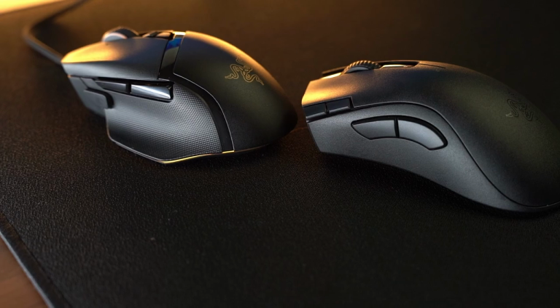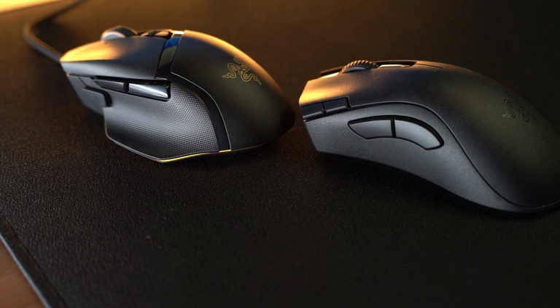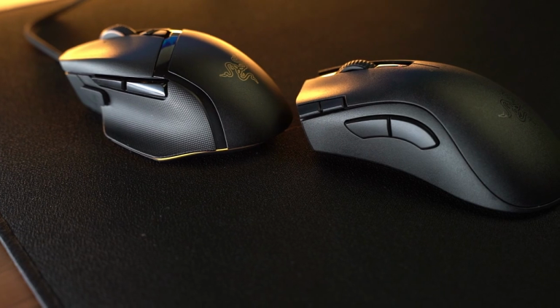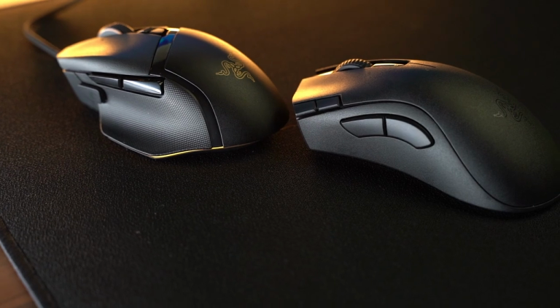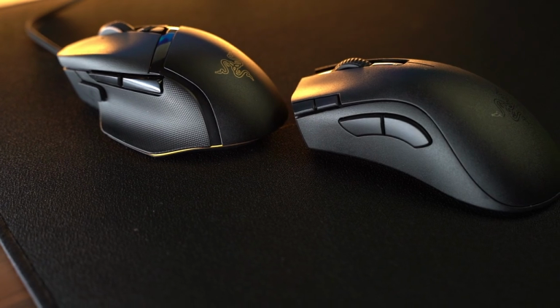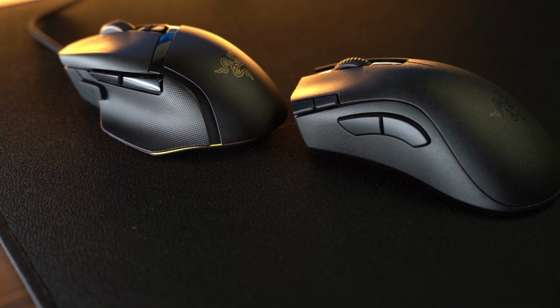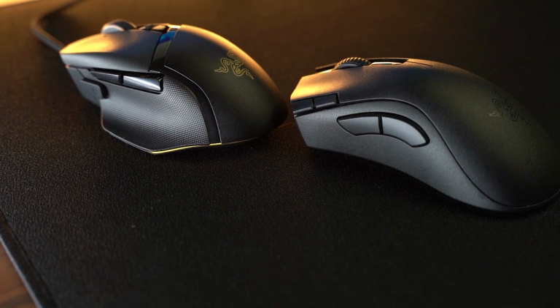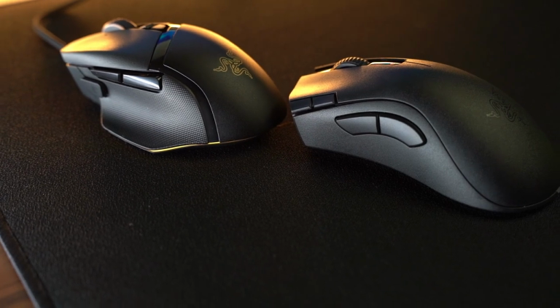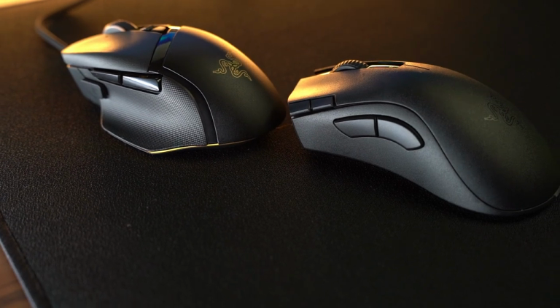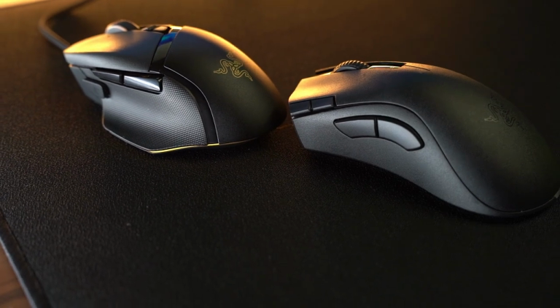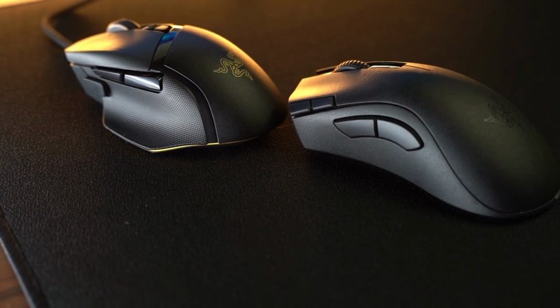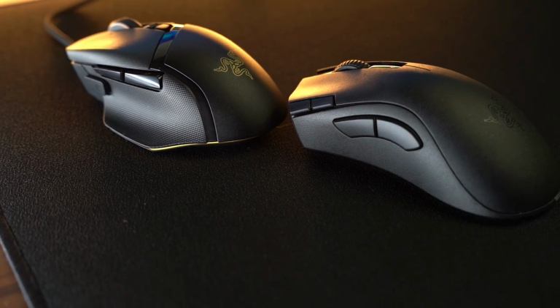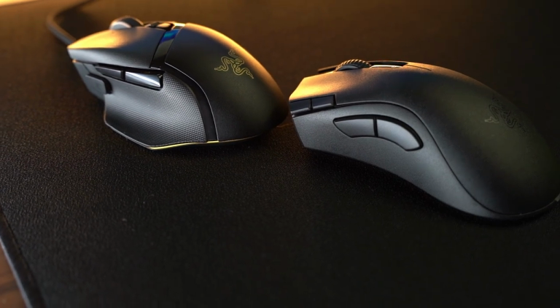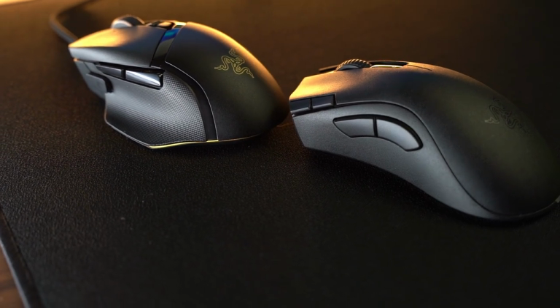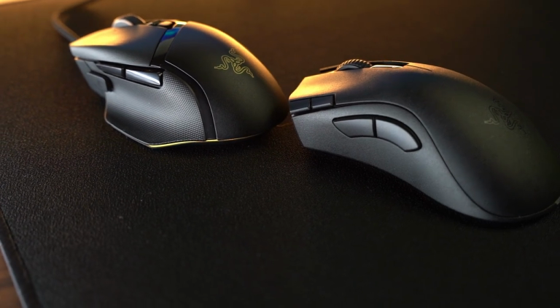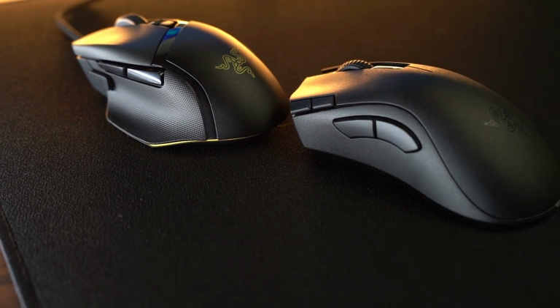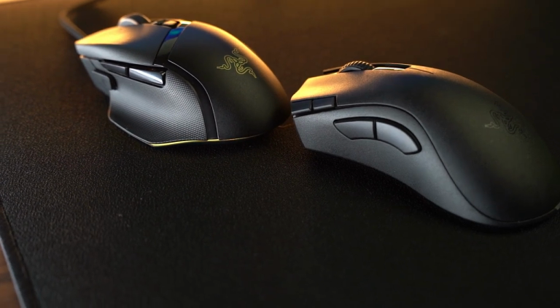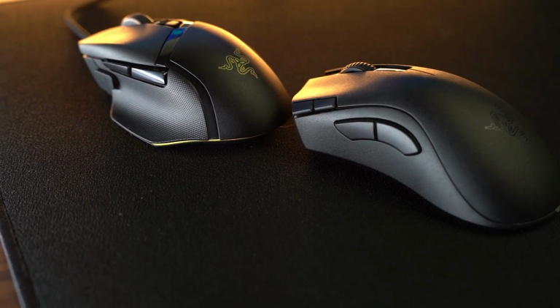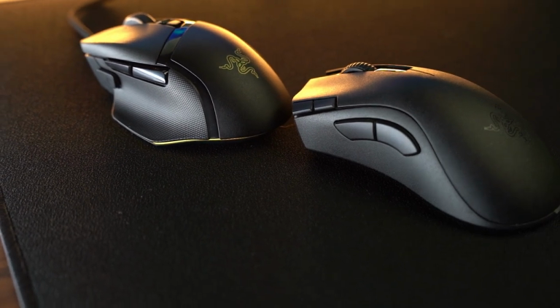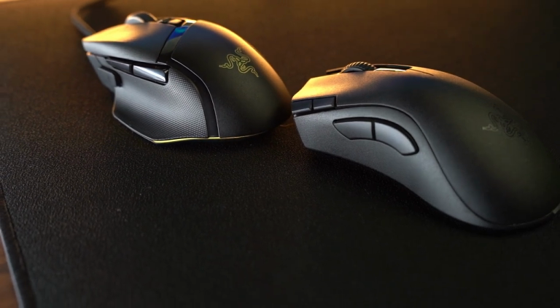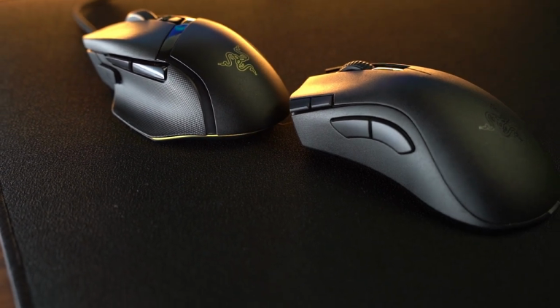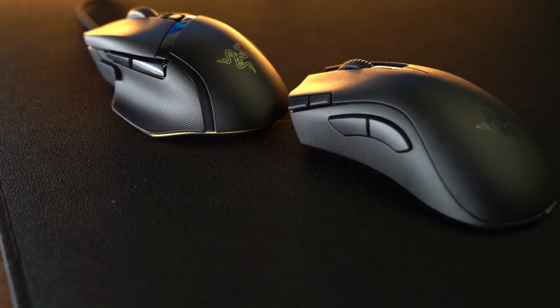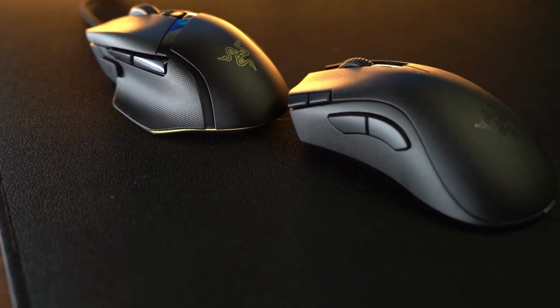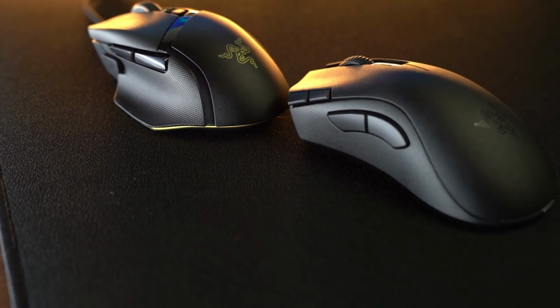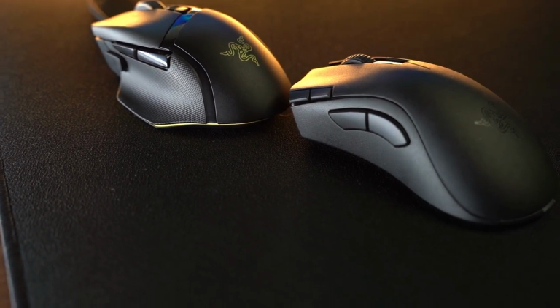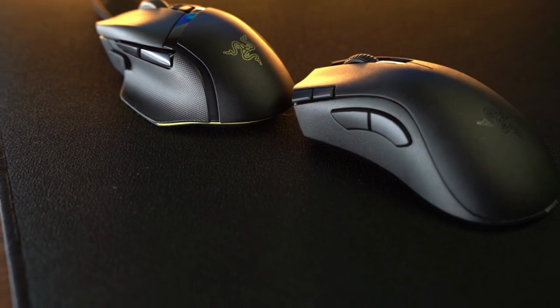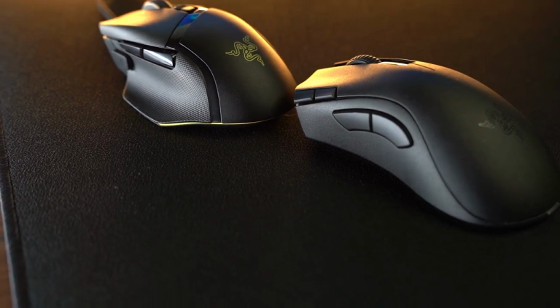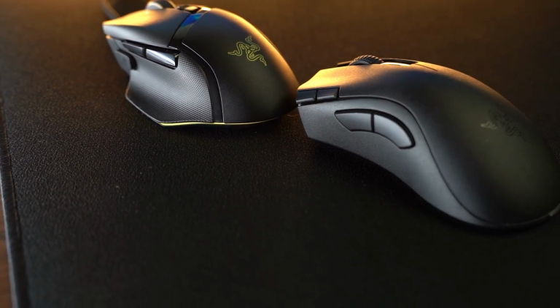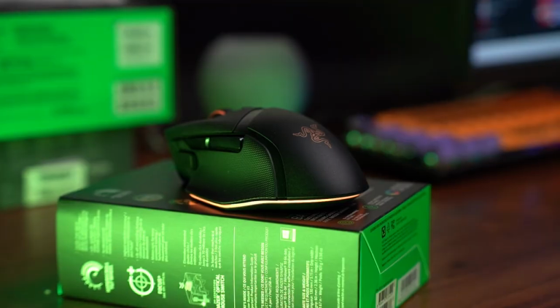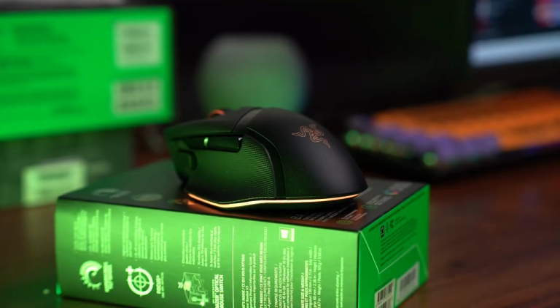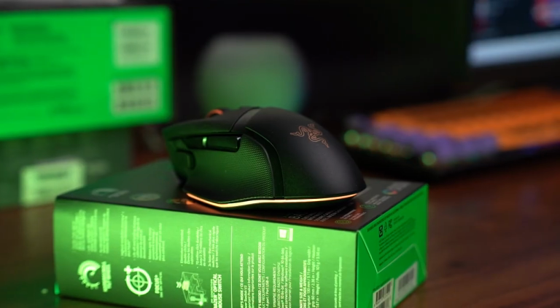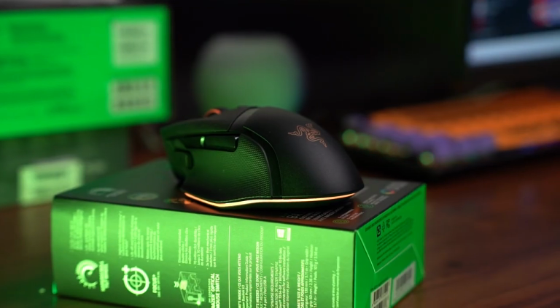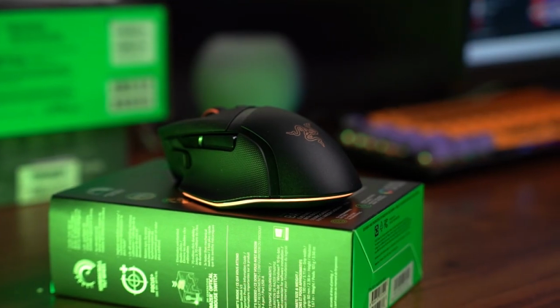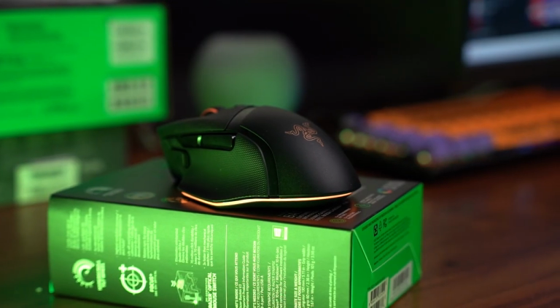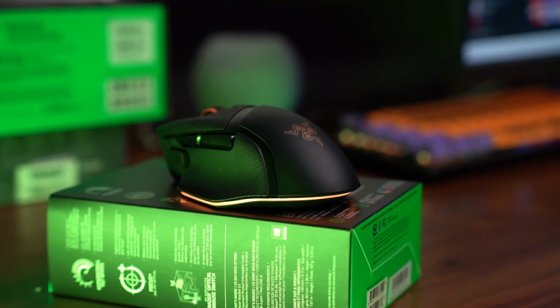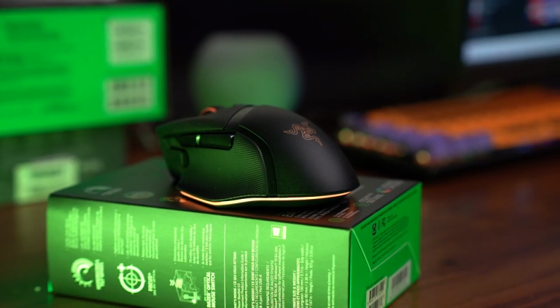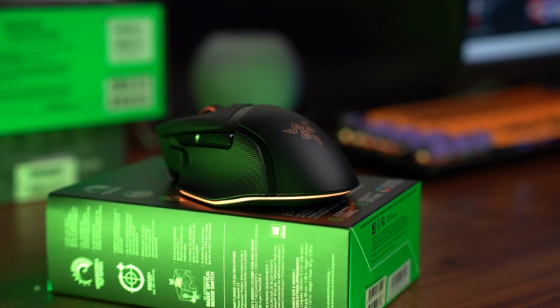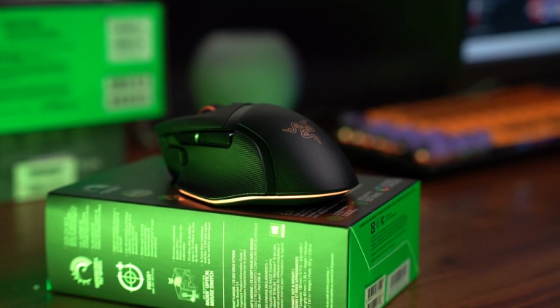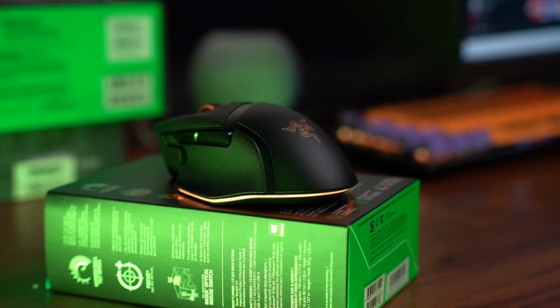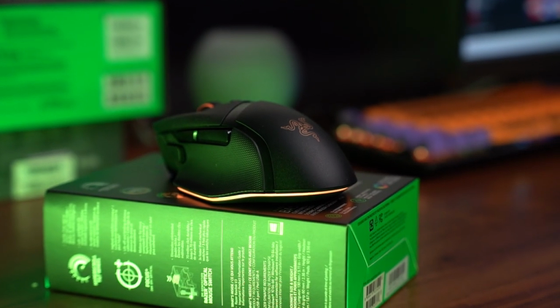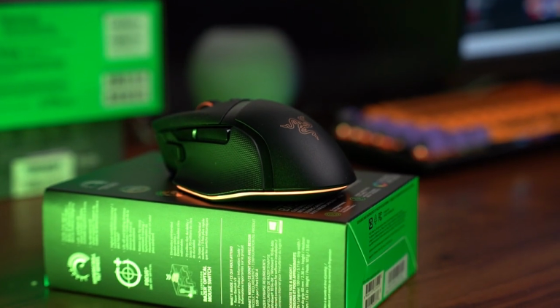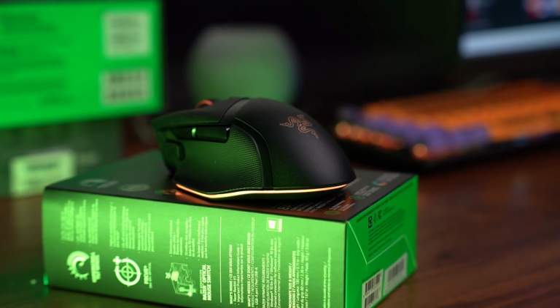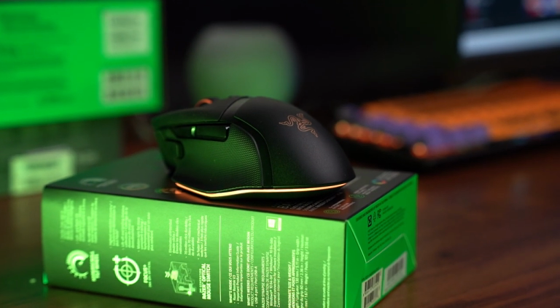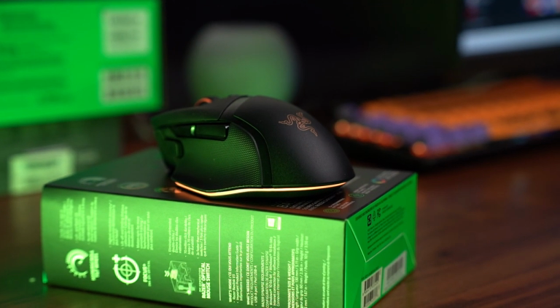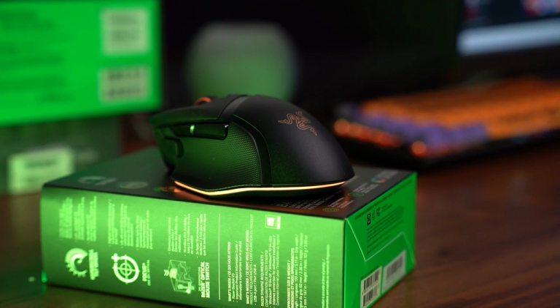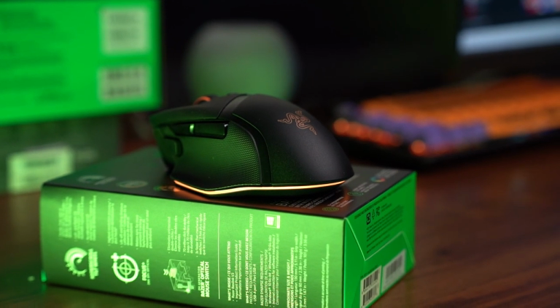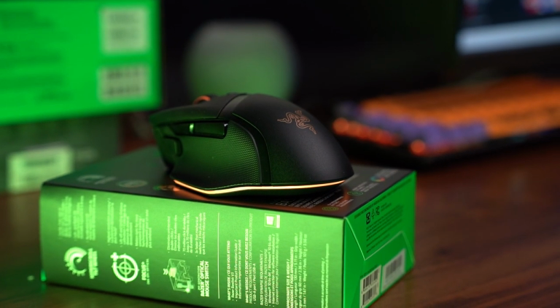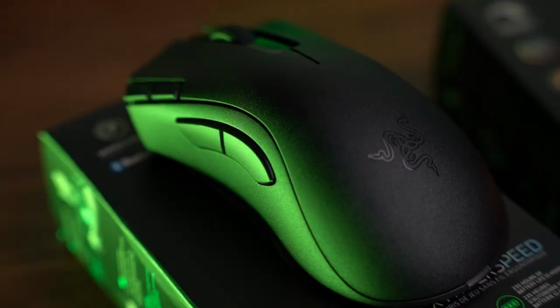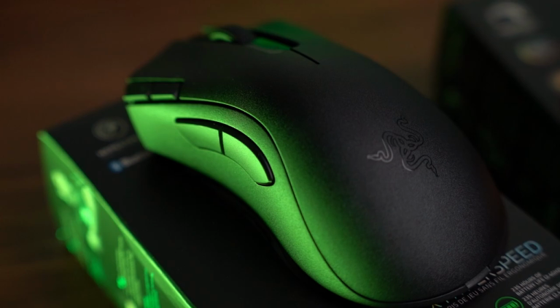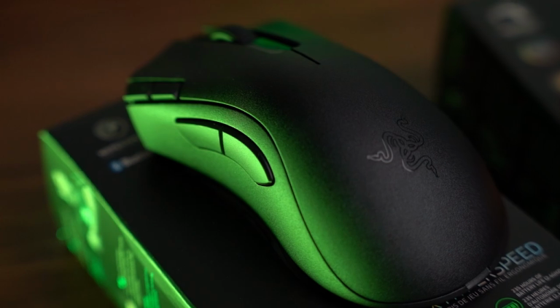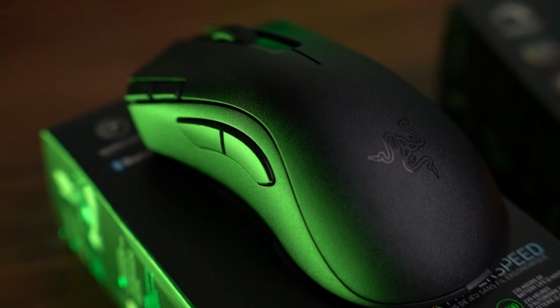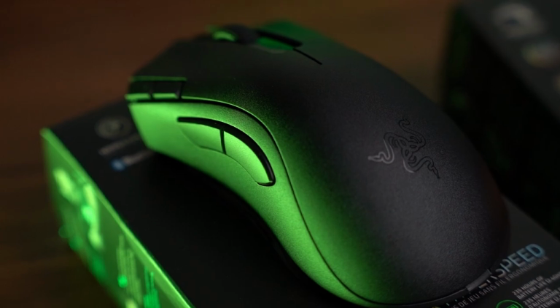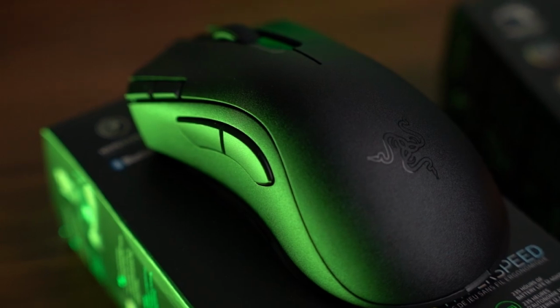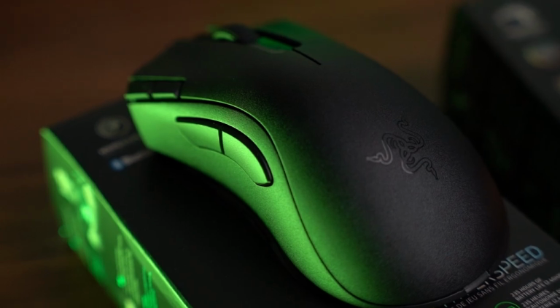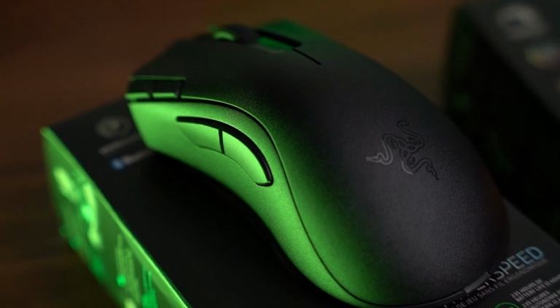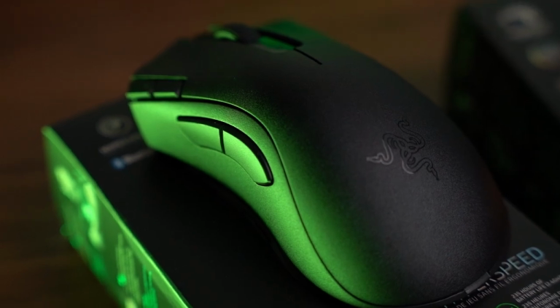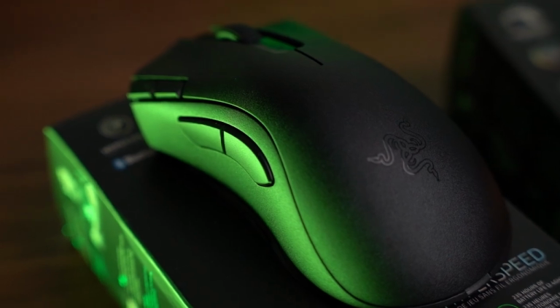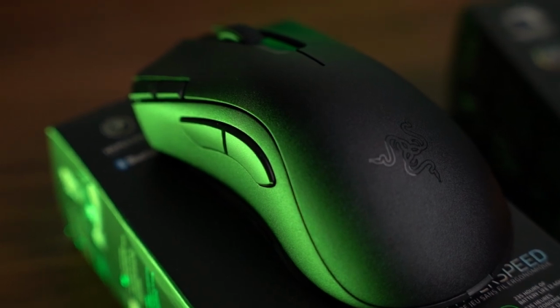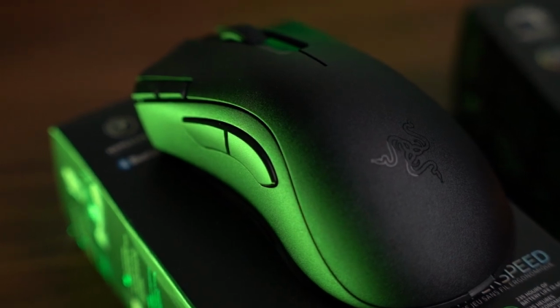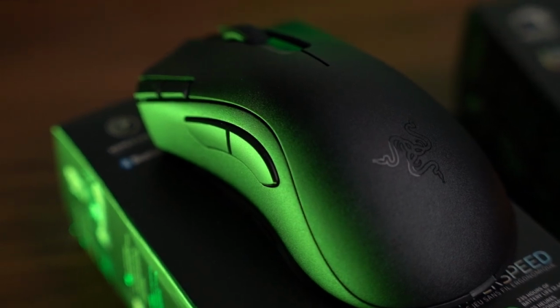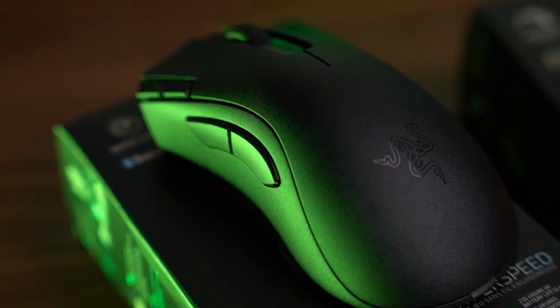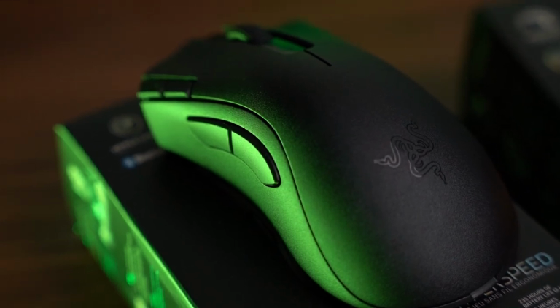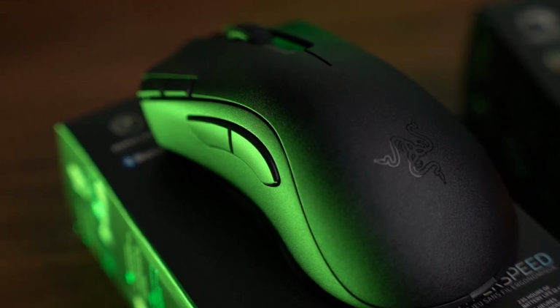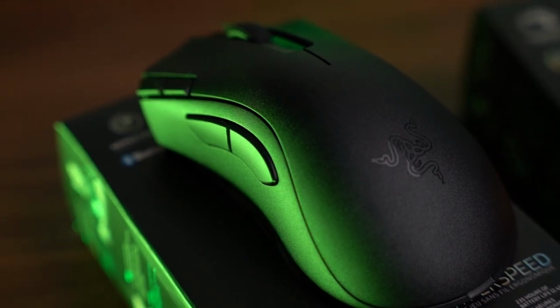Hey guys, welcome back to the channel. Today we're going to take a look at two new drops from Razer, the Basilisk V3 and the DeathAdder HyperSpeed.